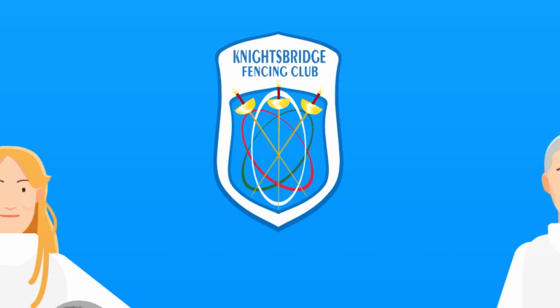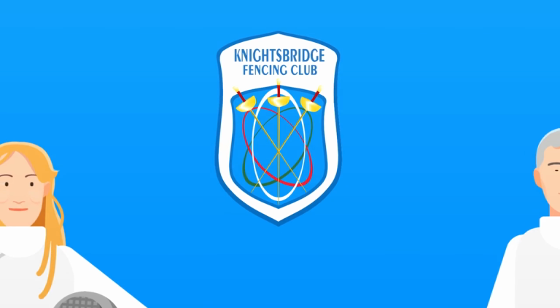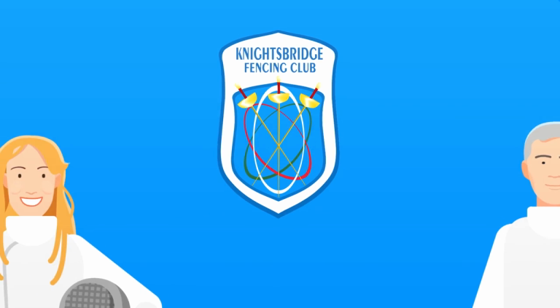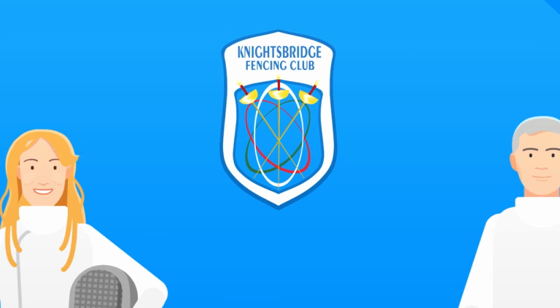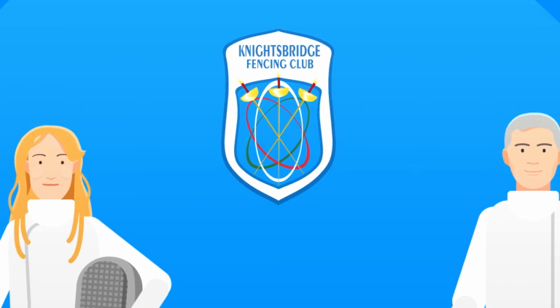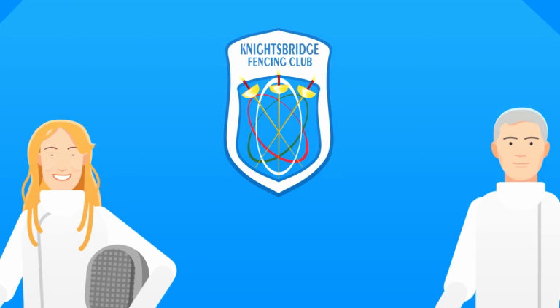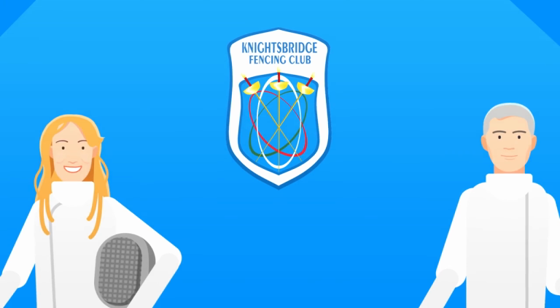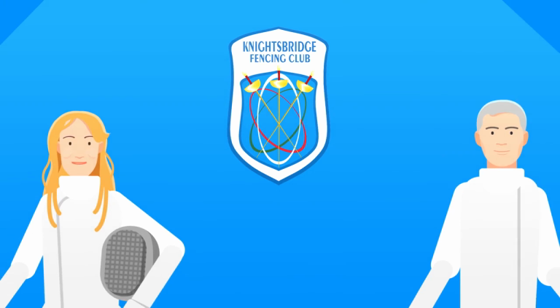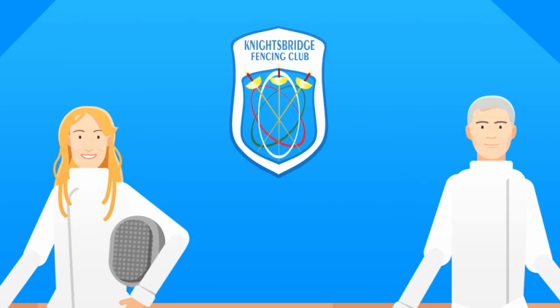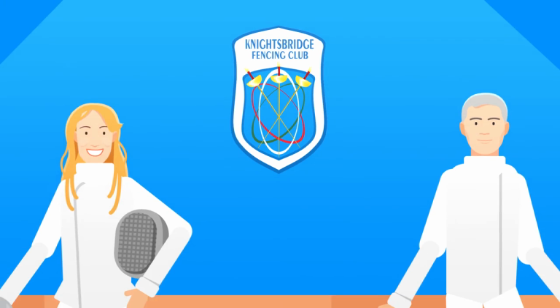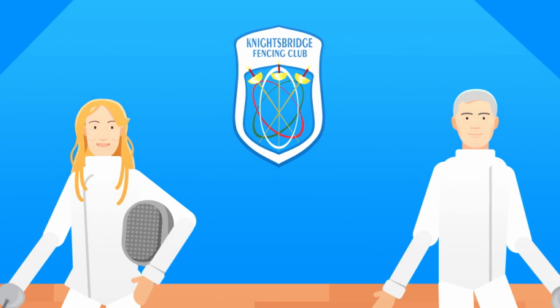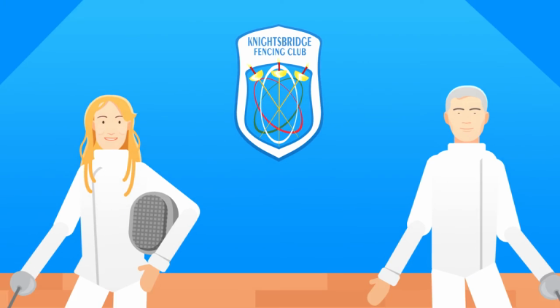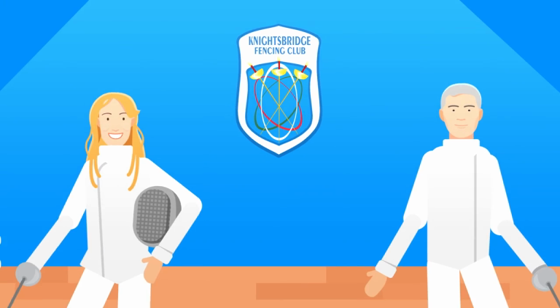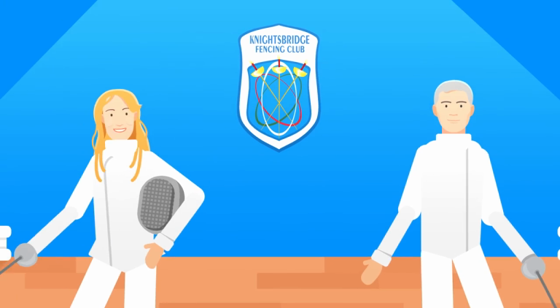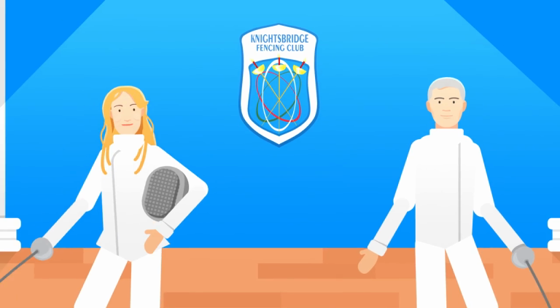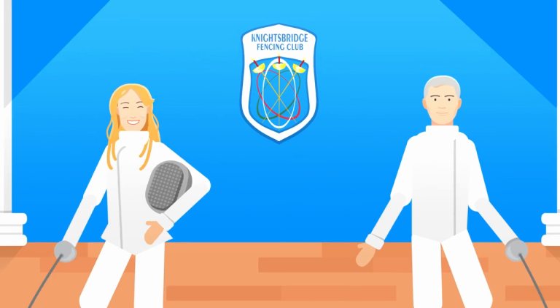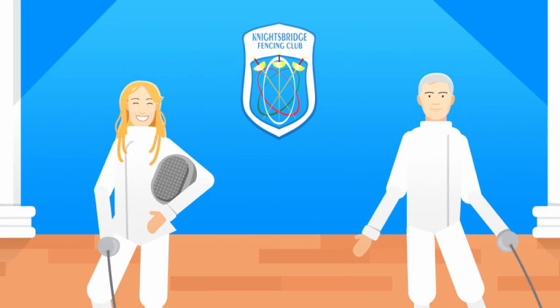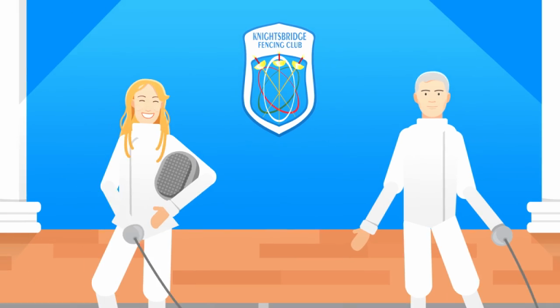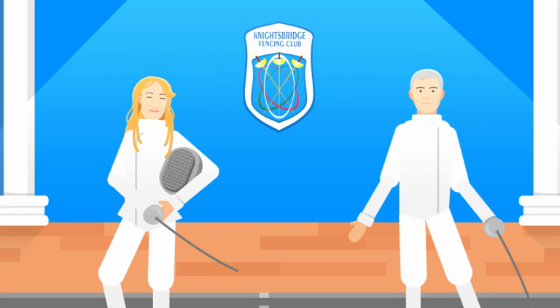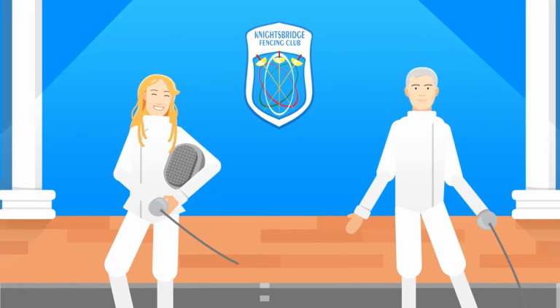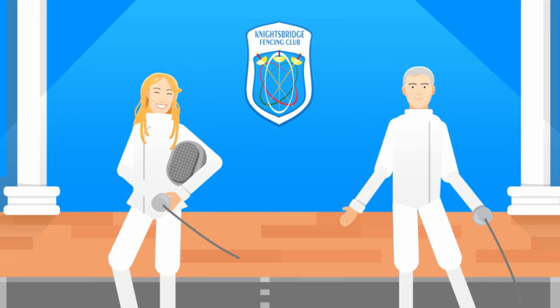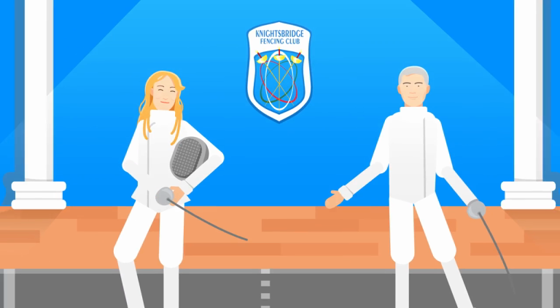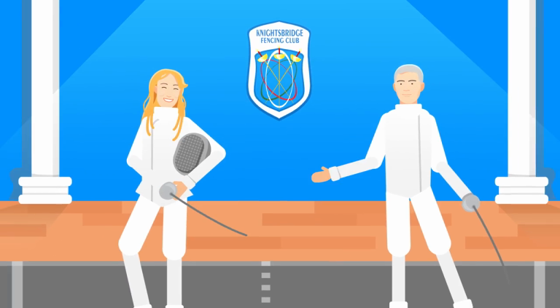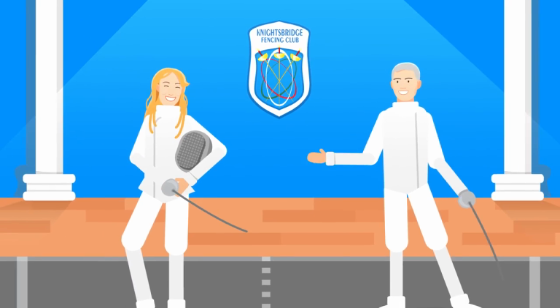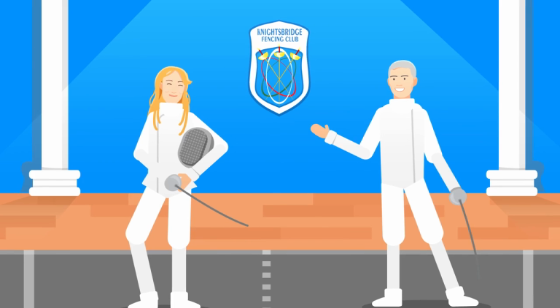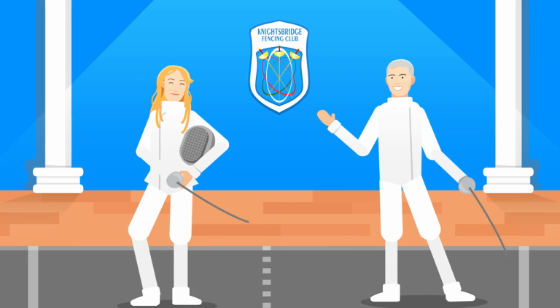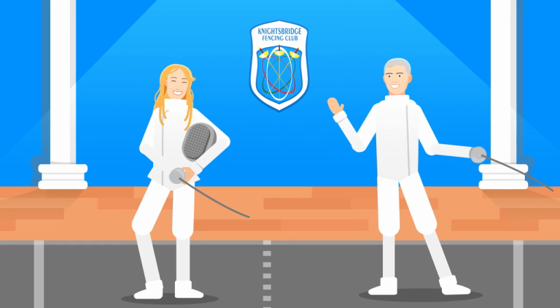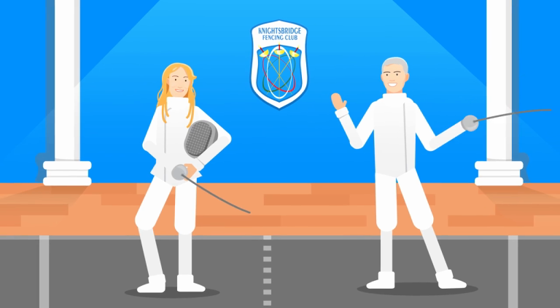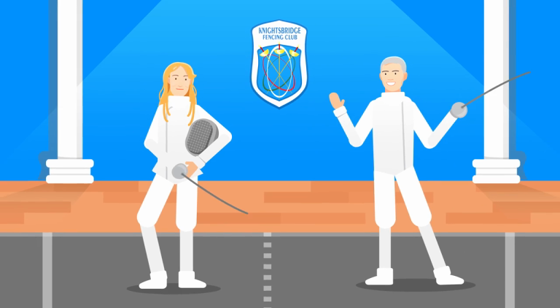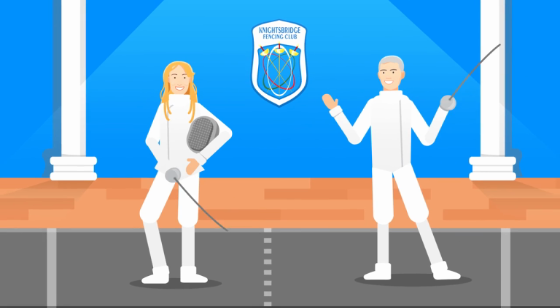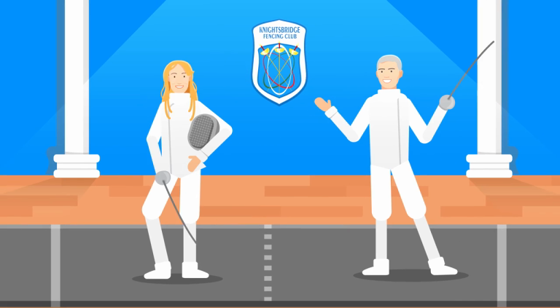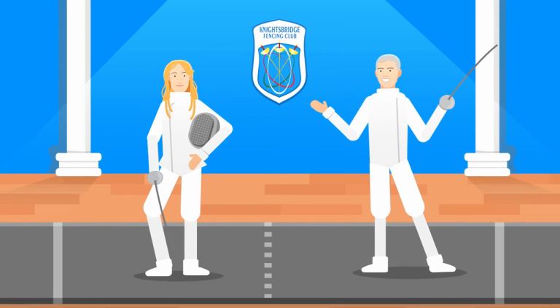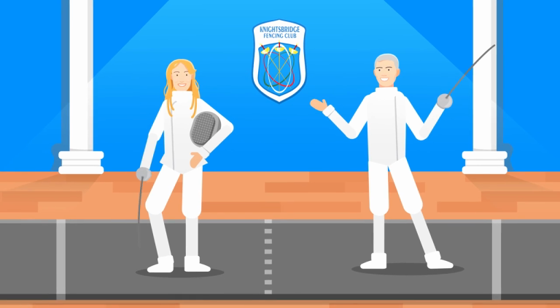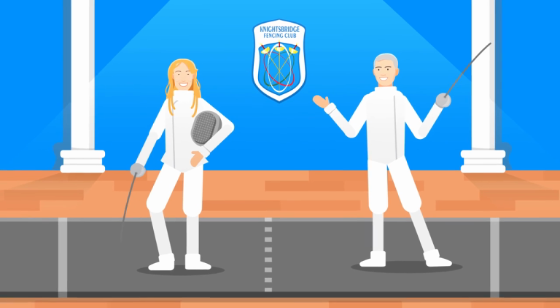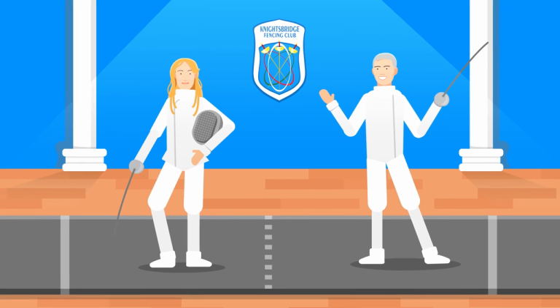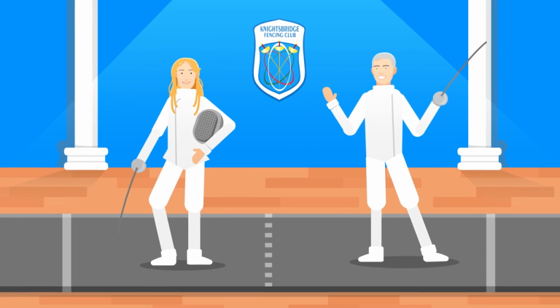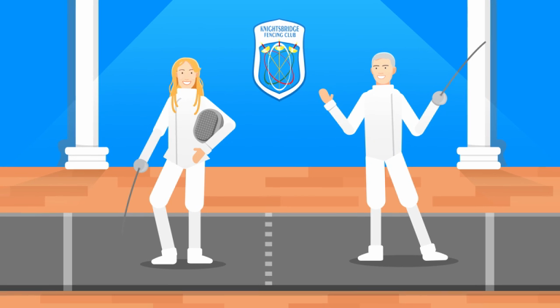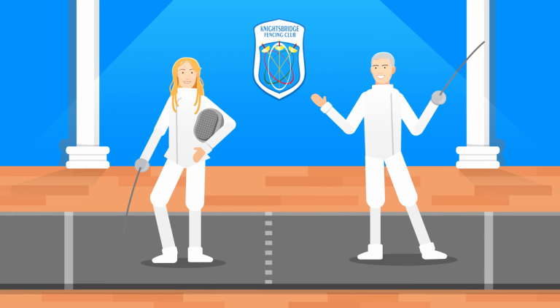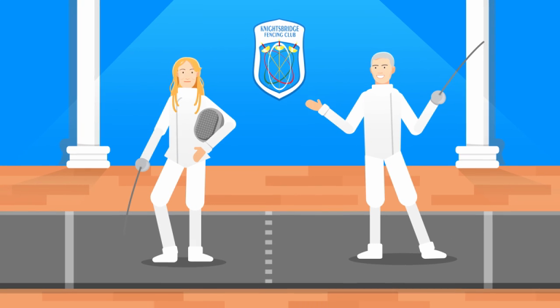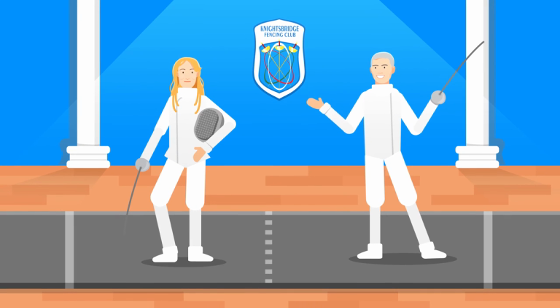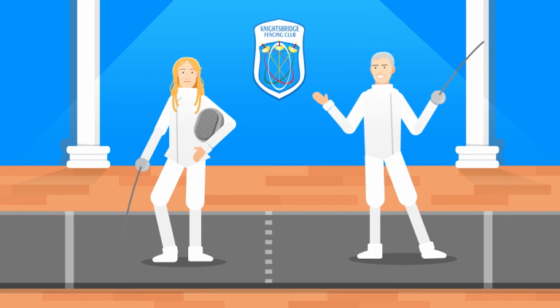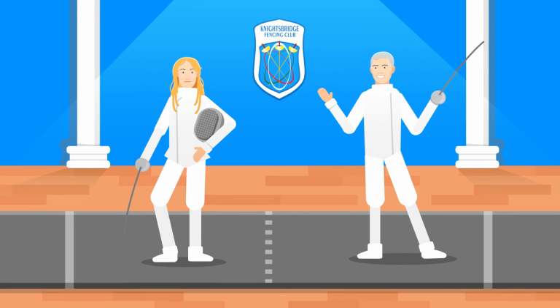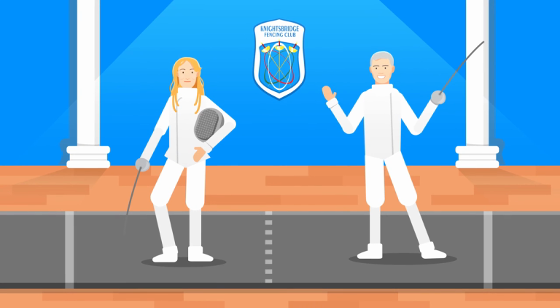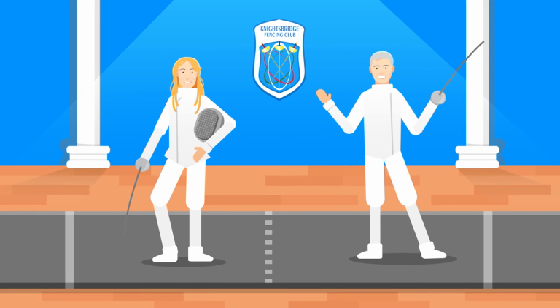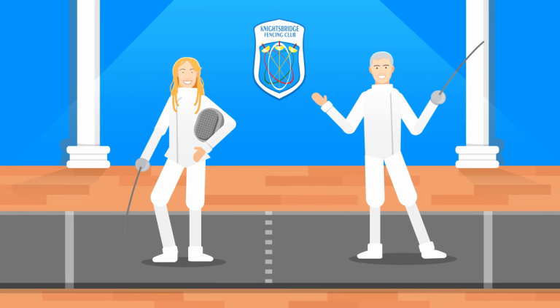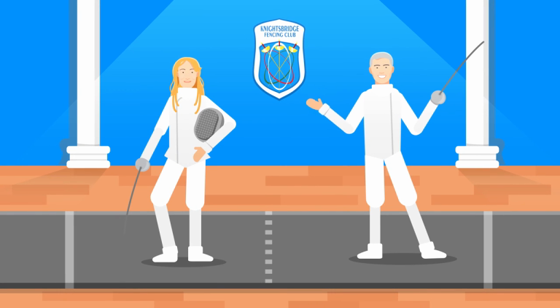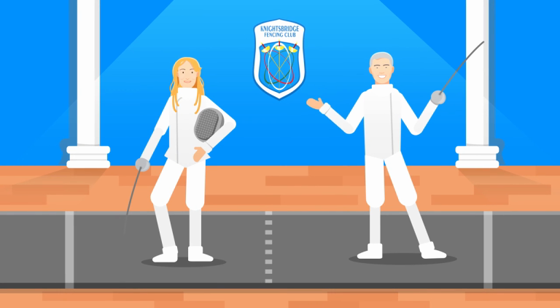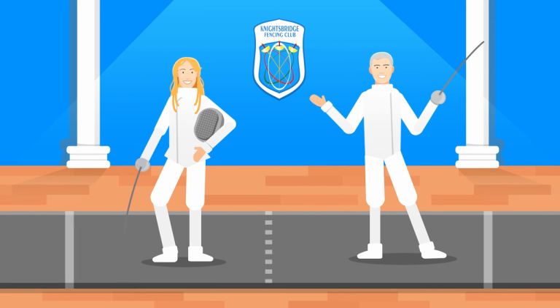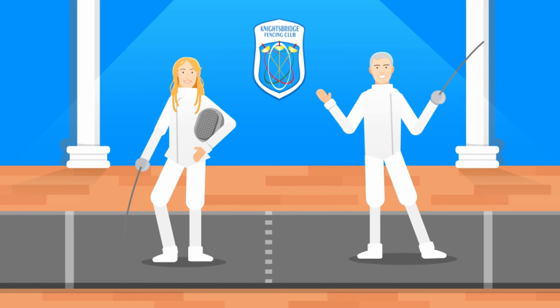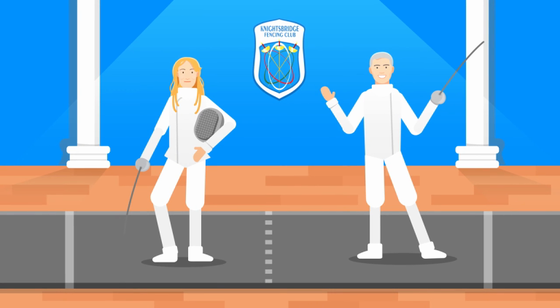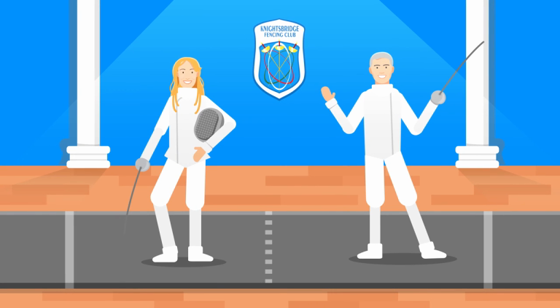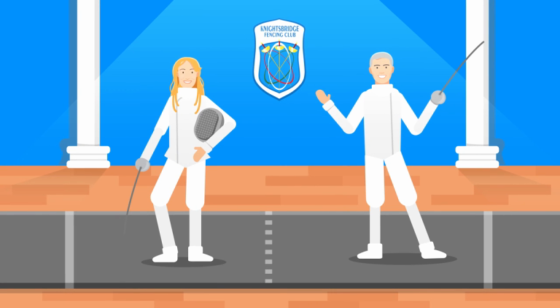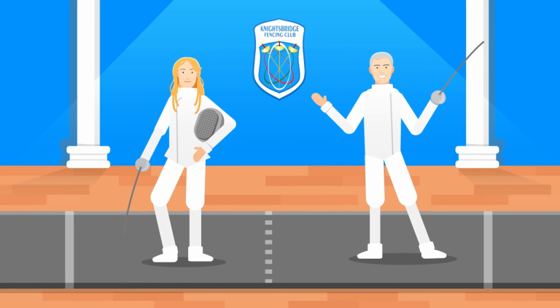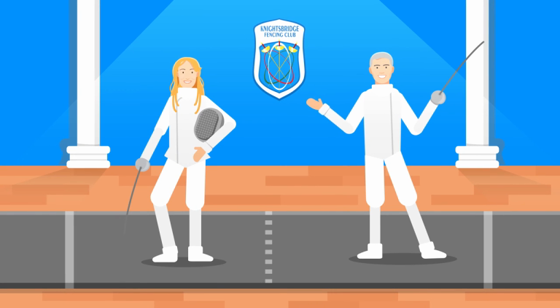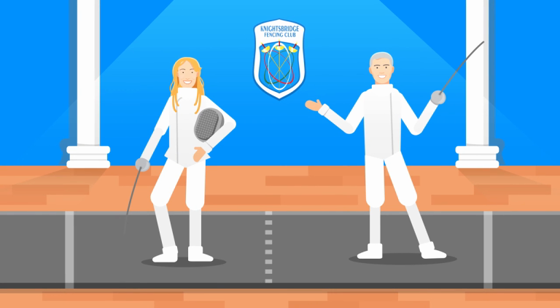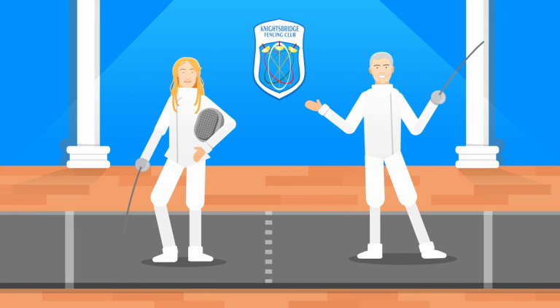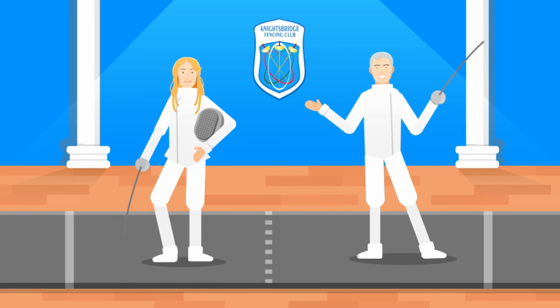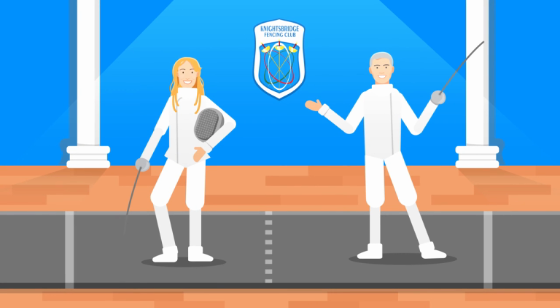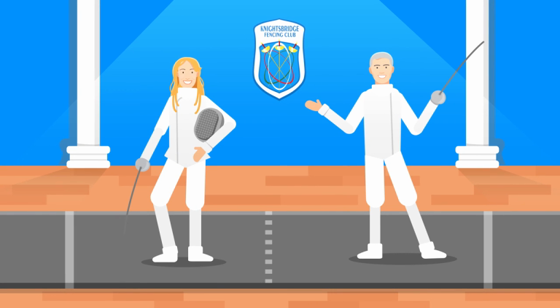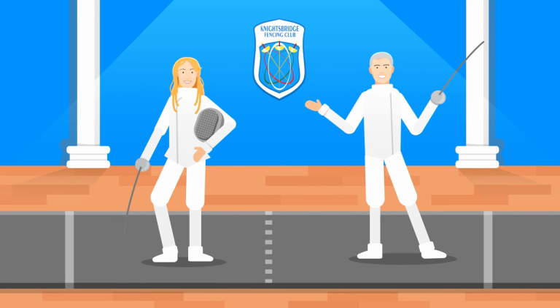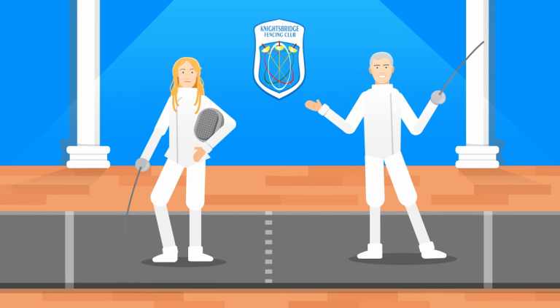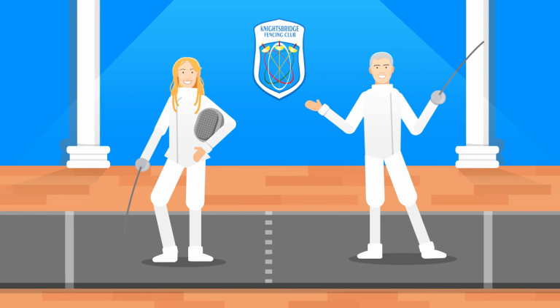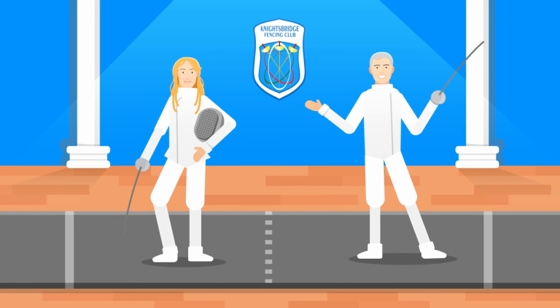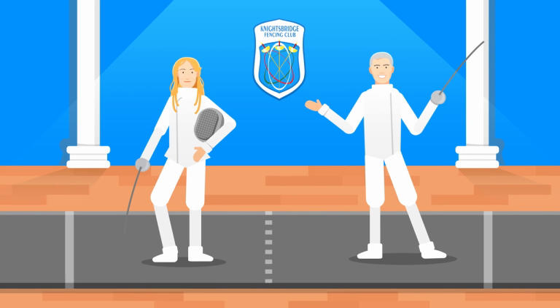Hello, I'm Juliana and this is Tamash from Knightsbridge Fencing Club, getting you ready for your fencing competition.